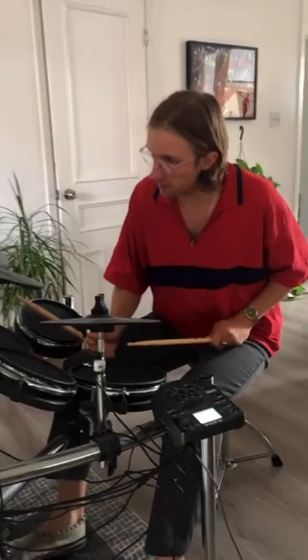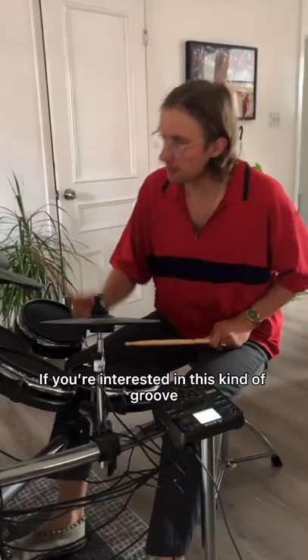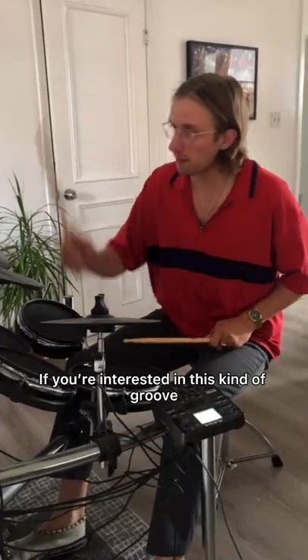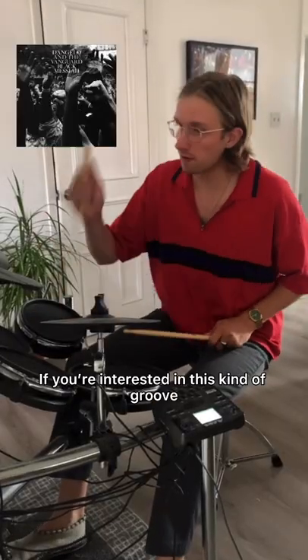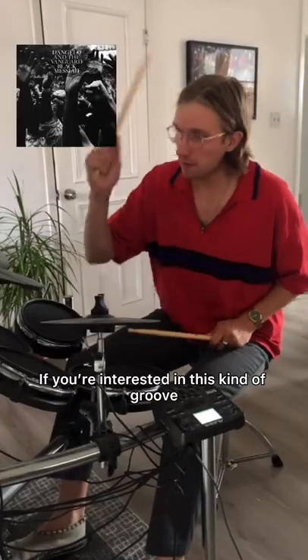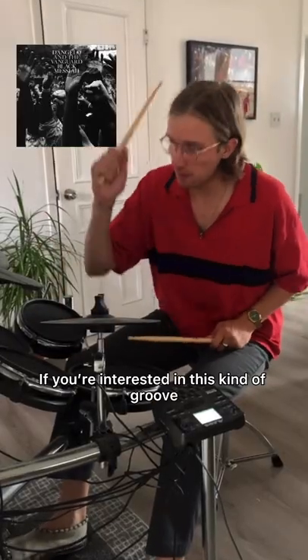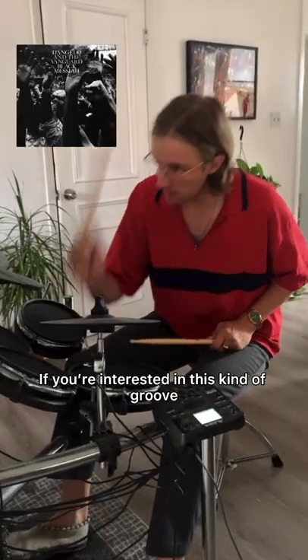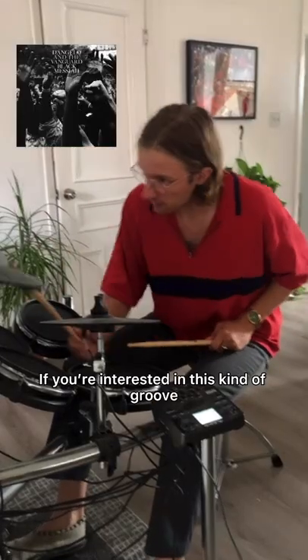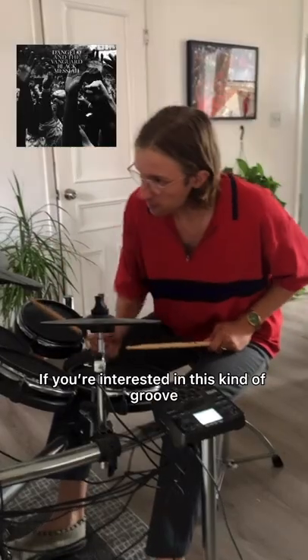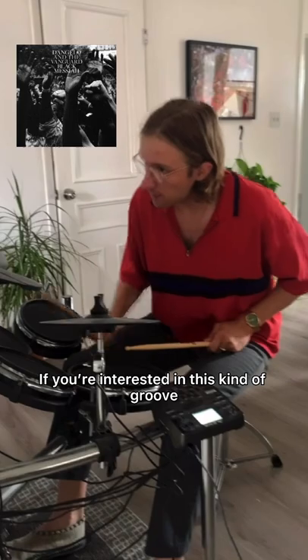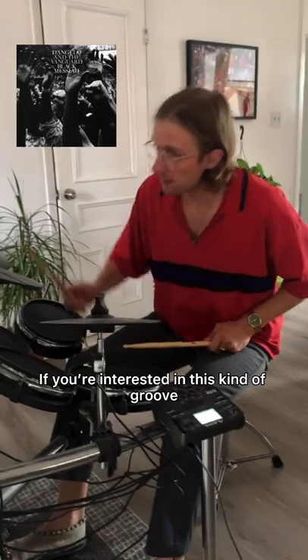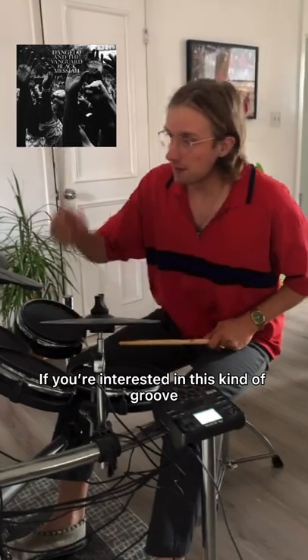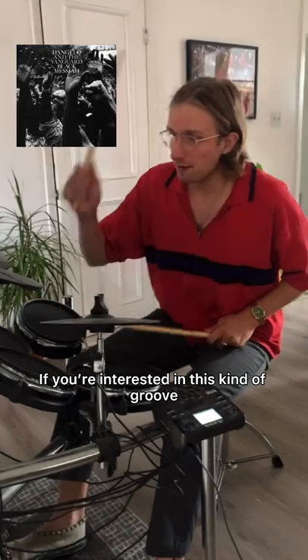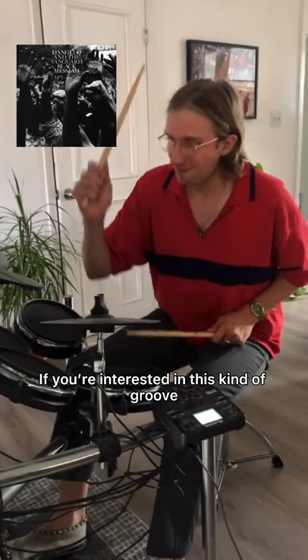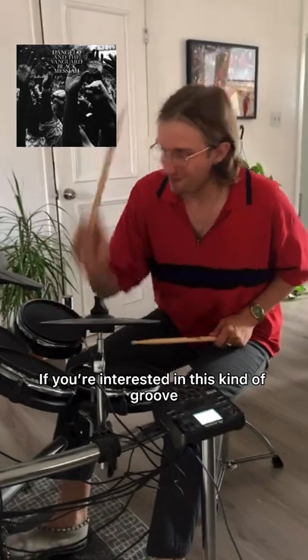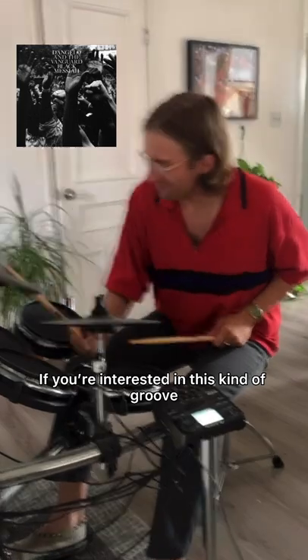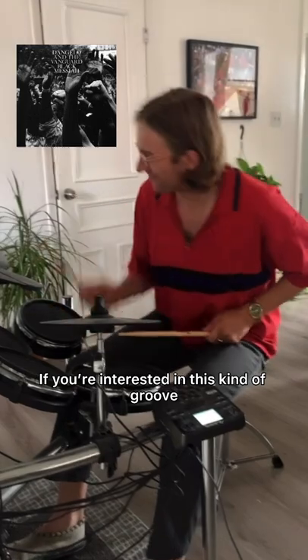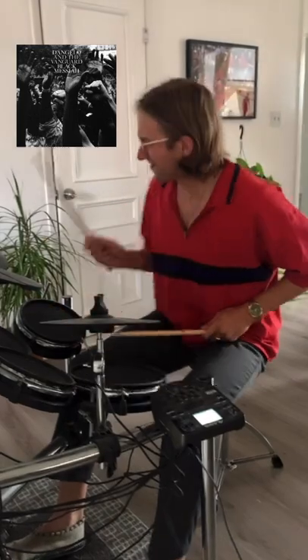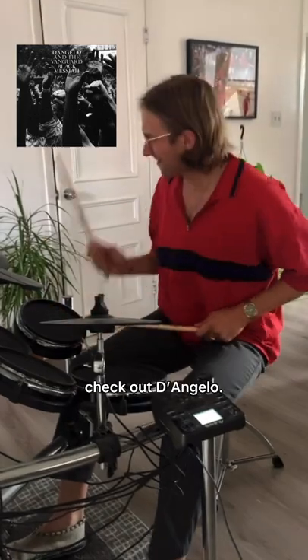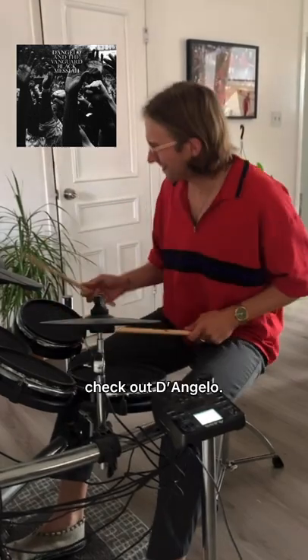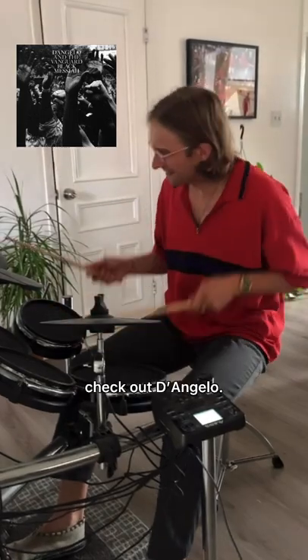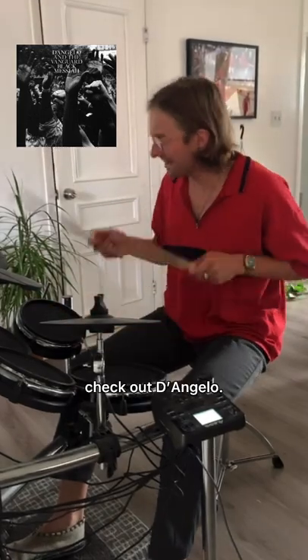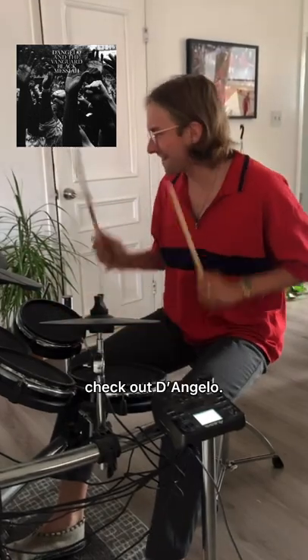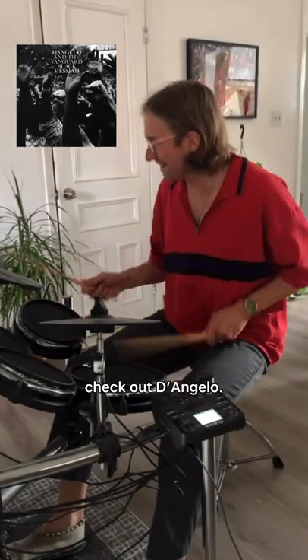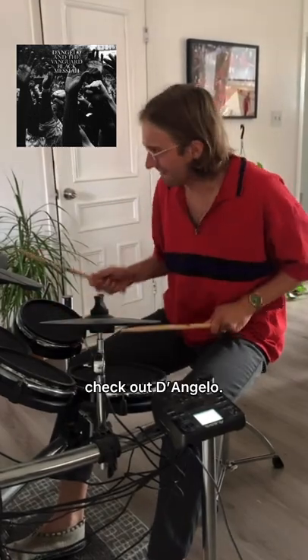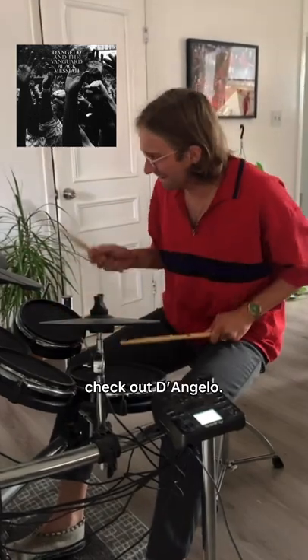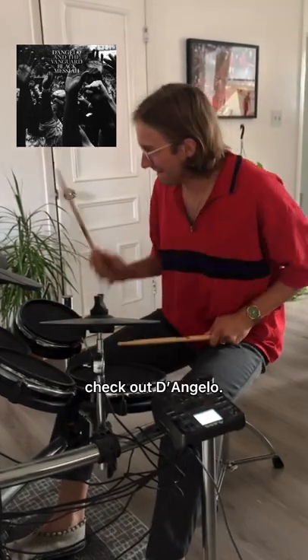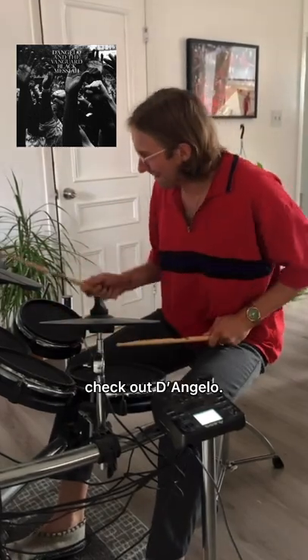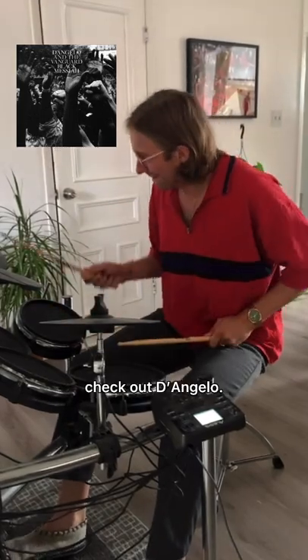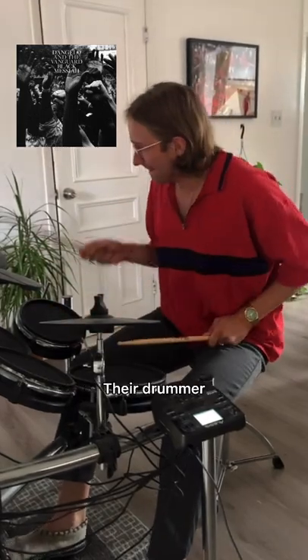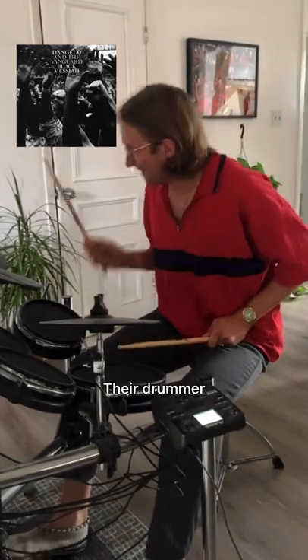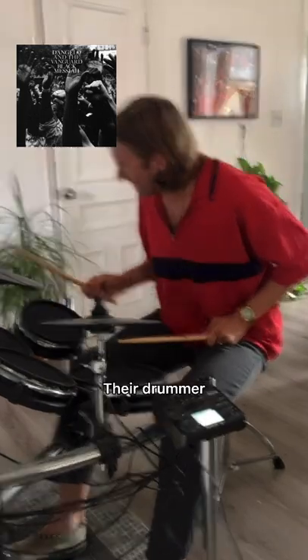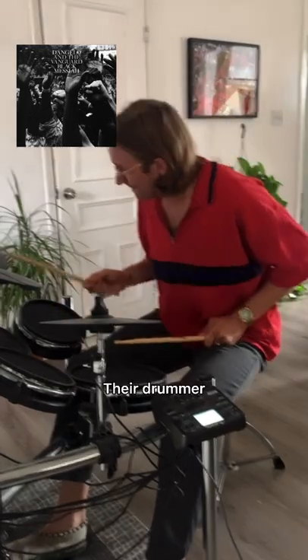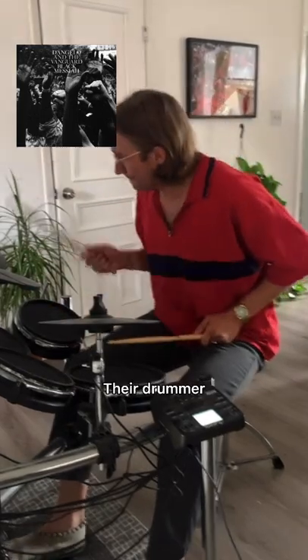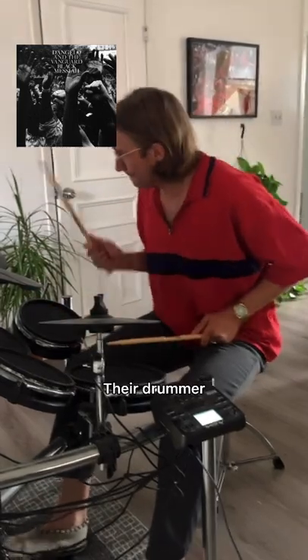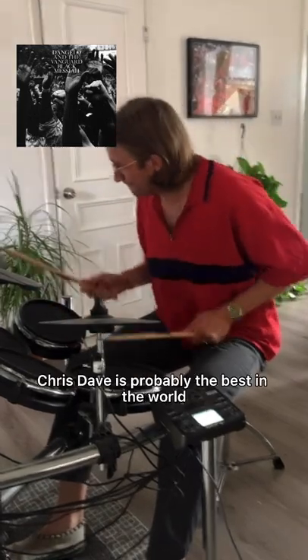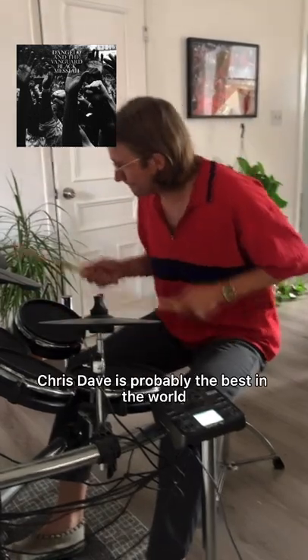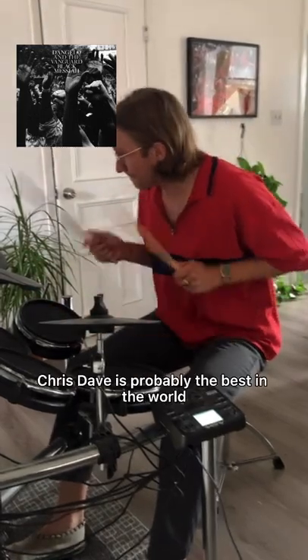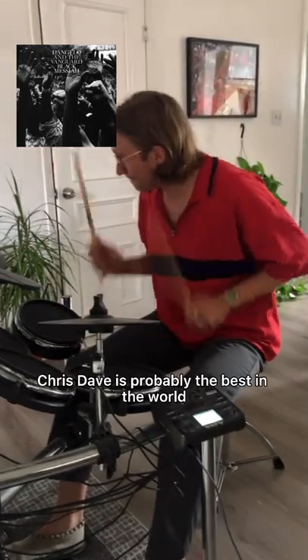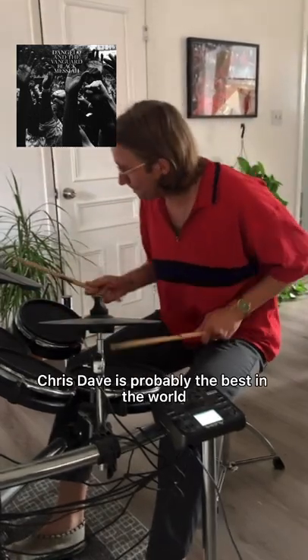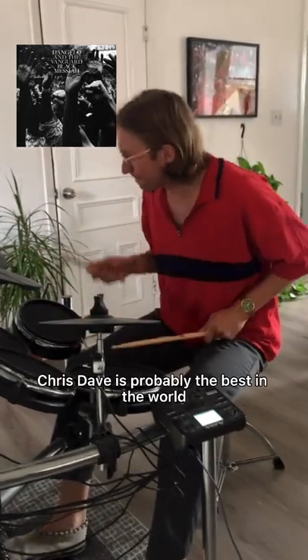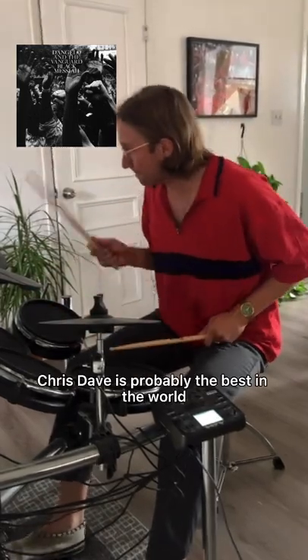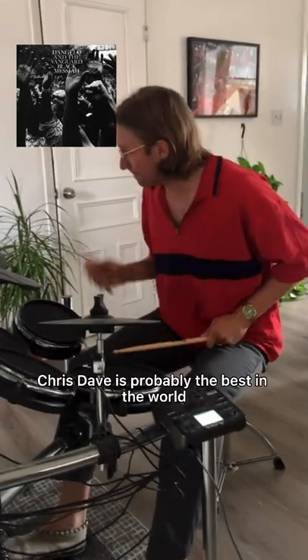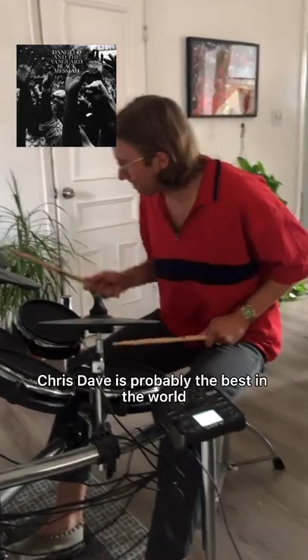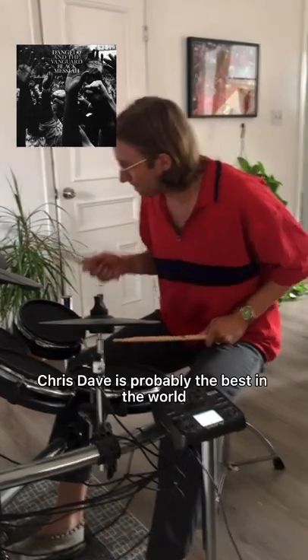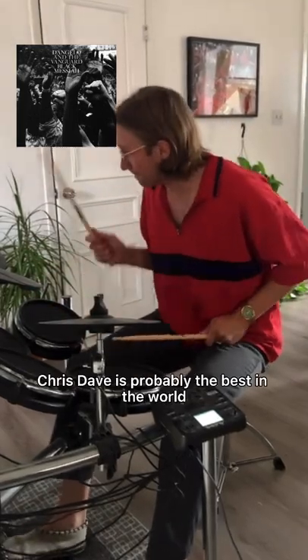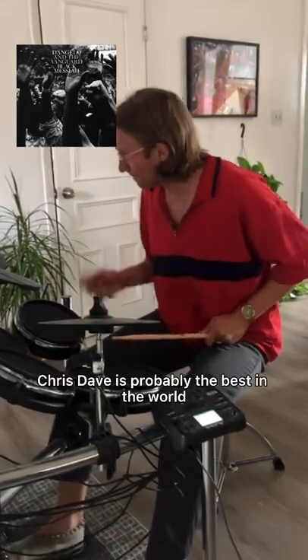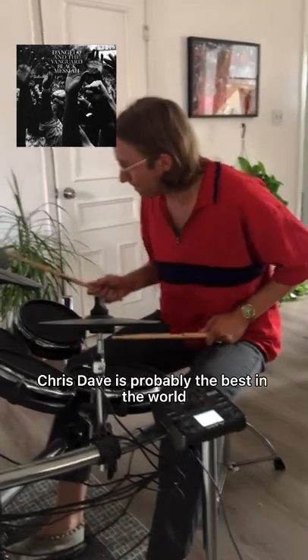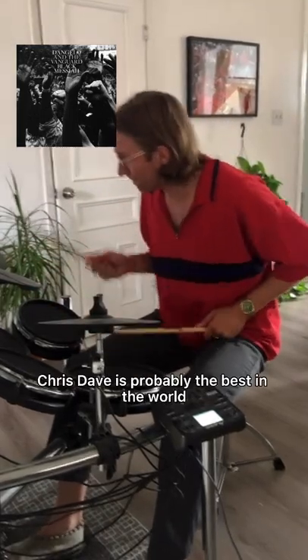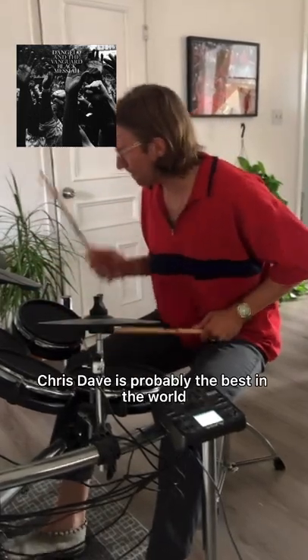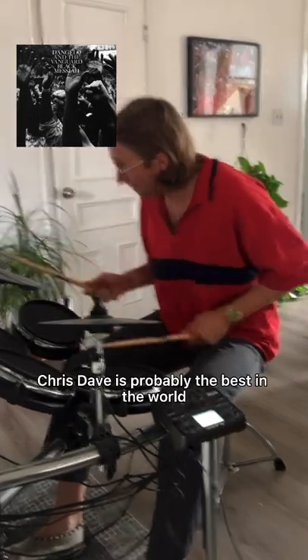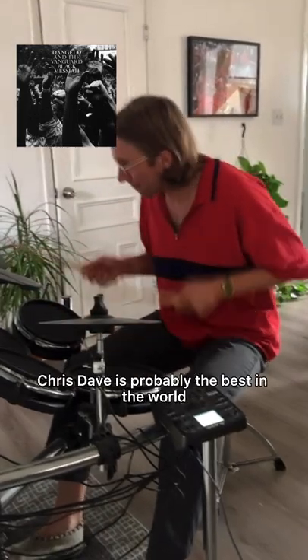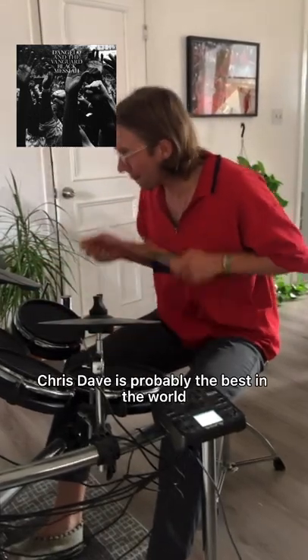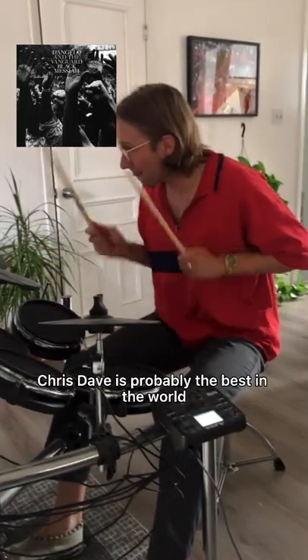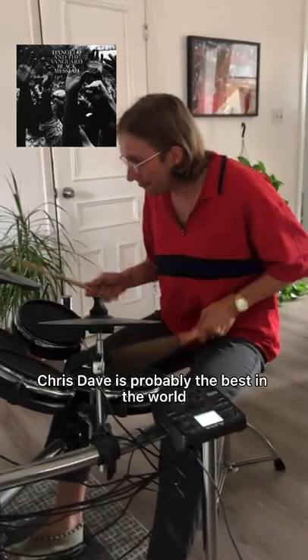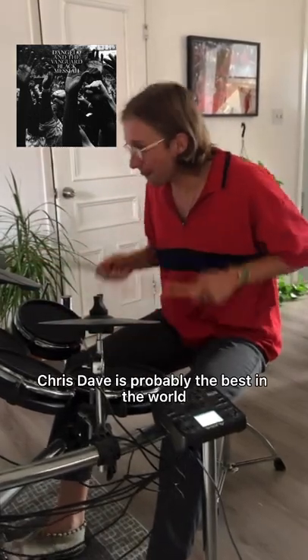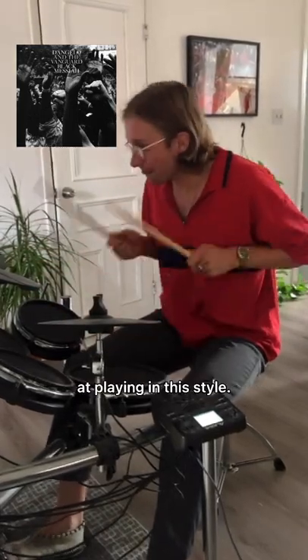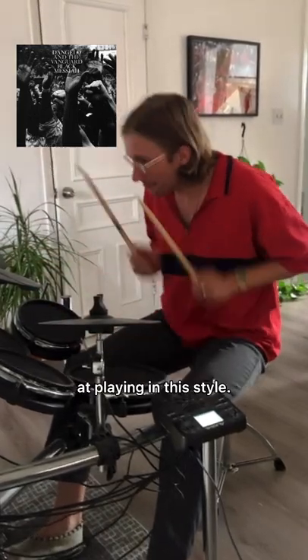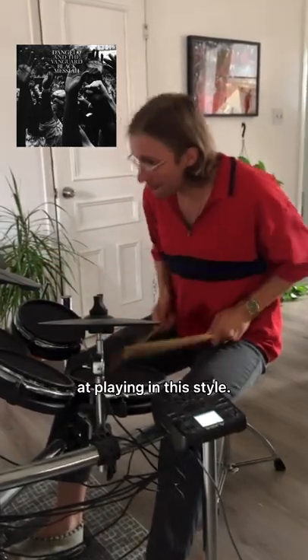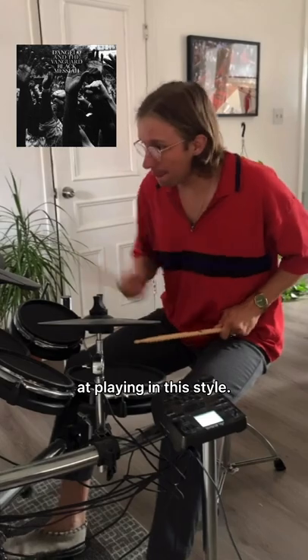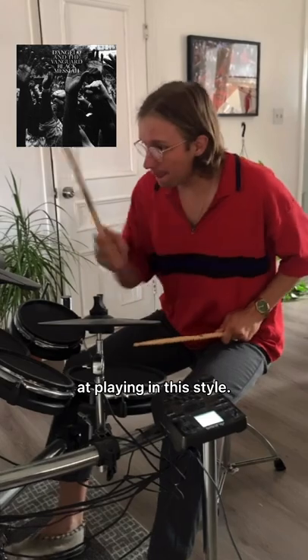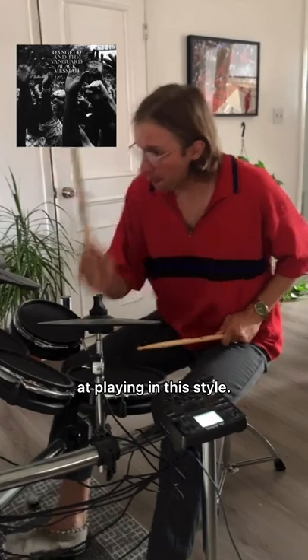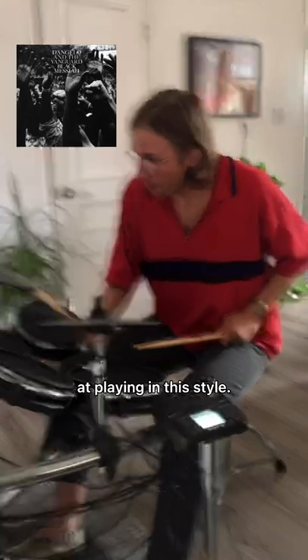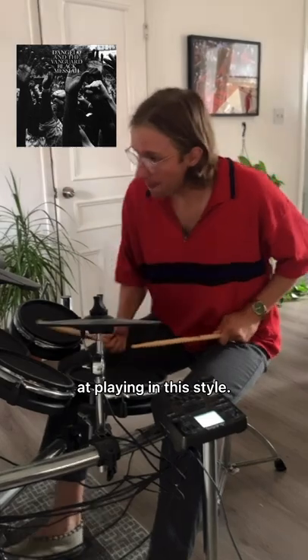If you're interested in this kind of groove, check out D'Angelo. Their drummer, Chris Dave, is probably the best in the world at playing in this style.